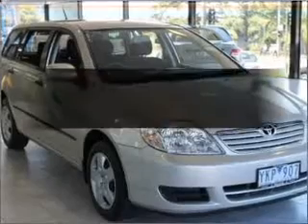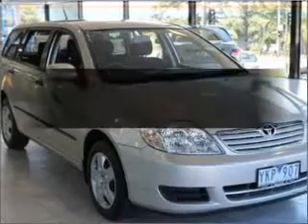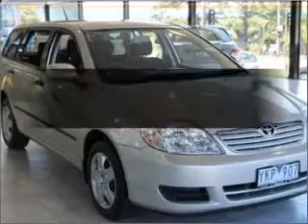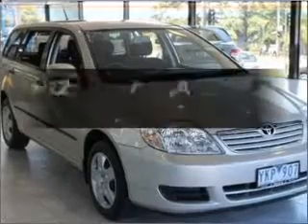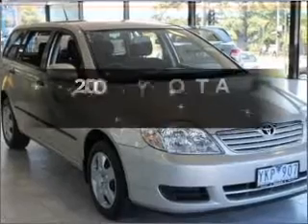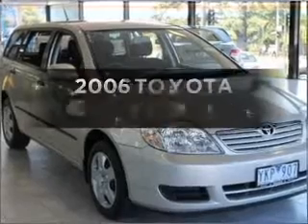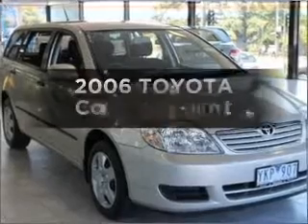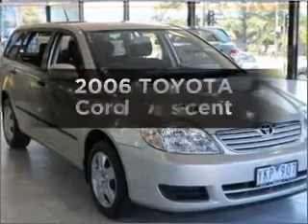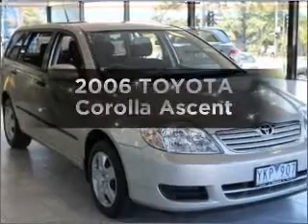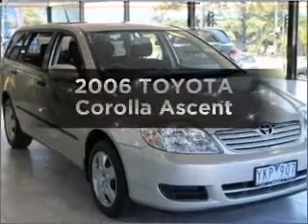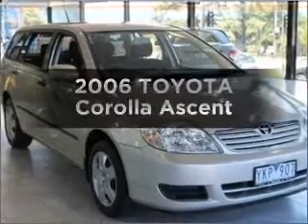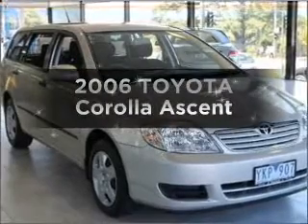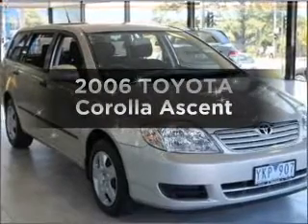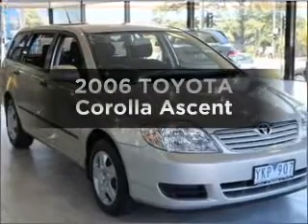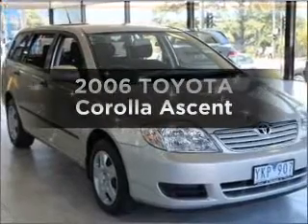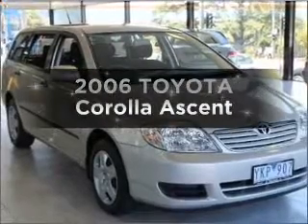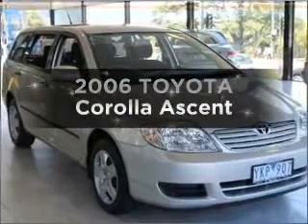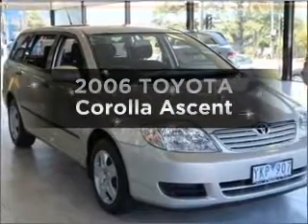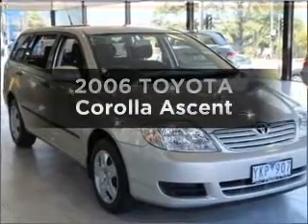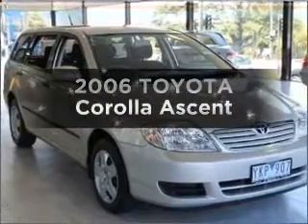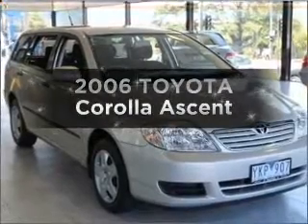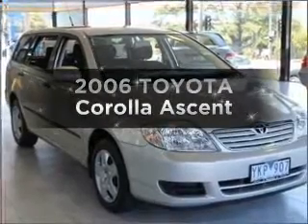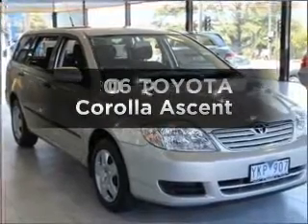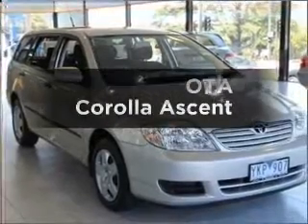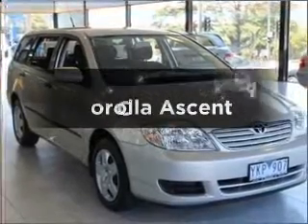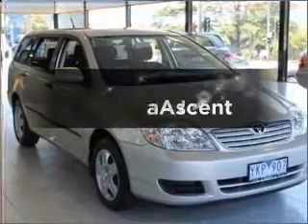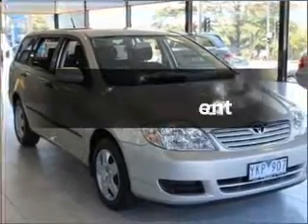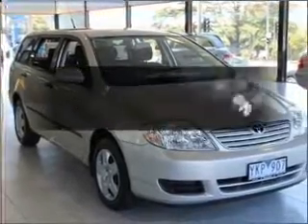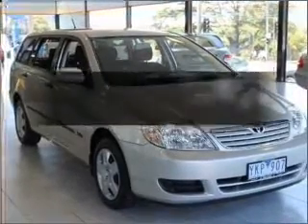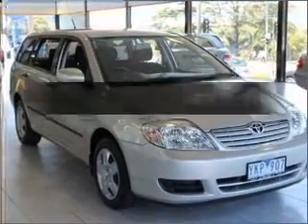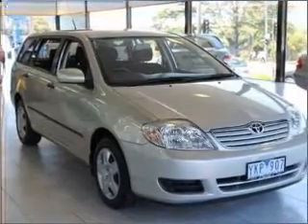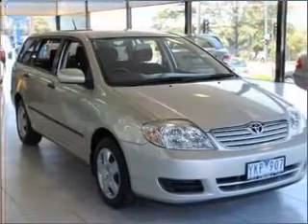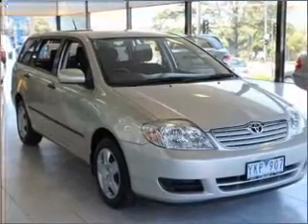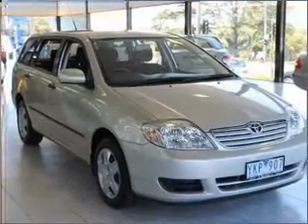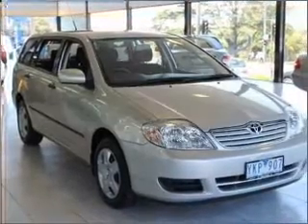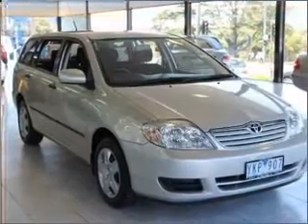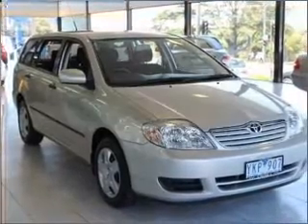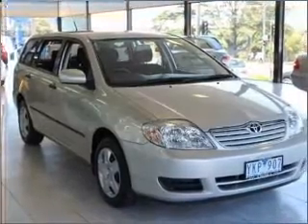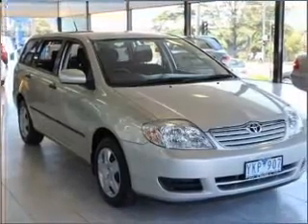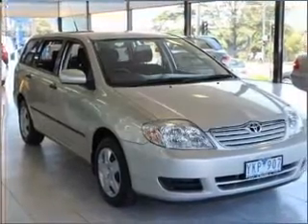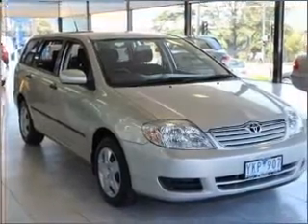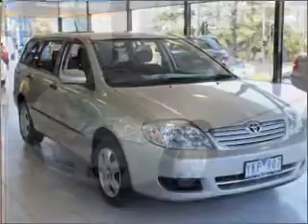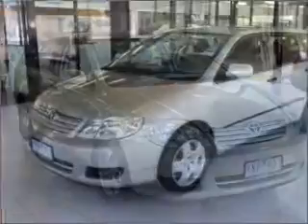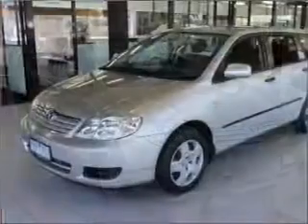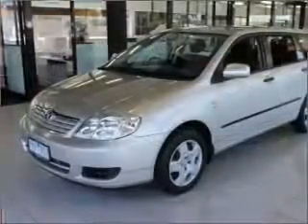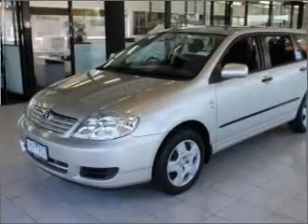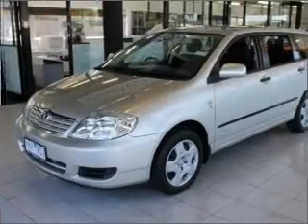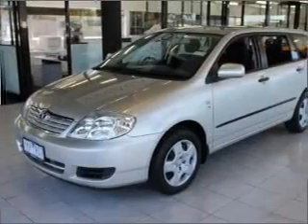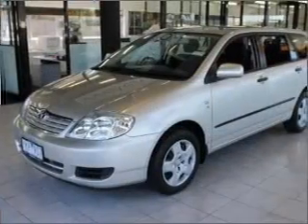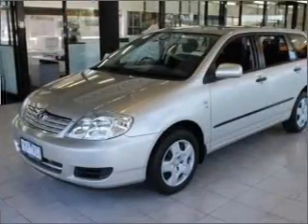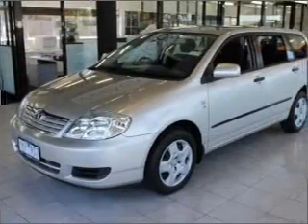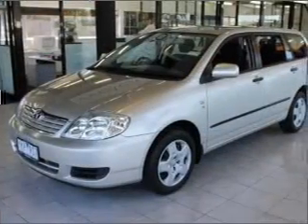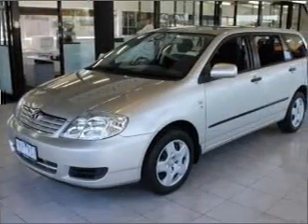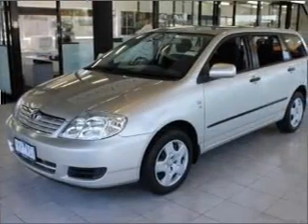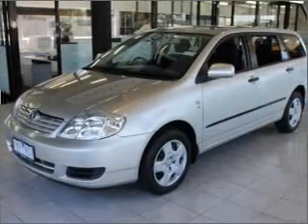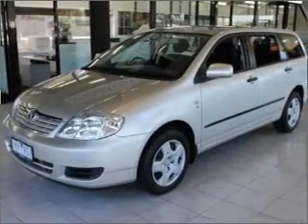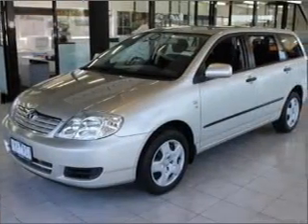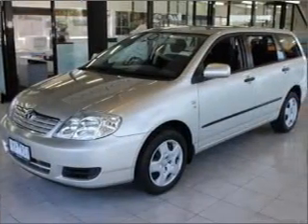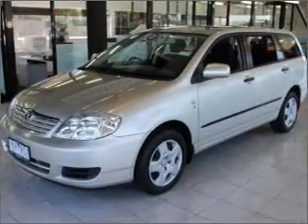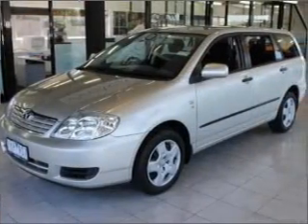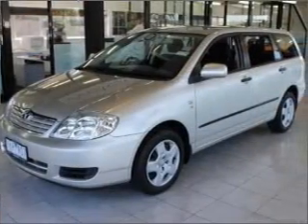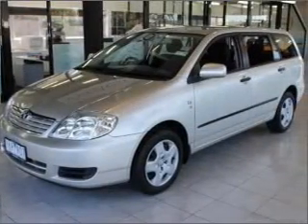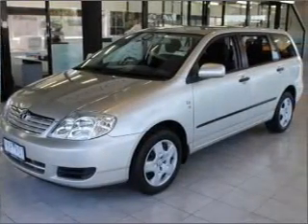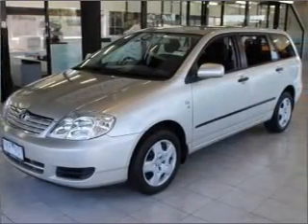Interested in a 2006 Toyota Corolla? You can be accelerating down the highway in this excellent vehicle.